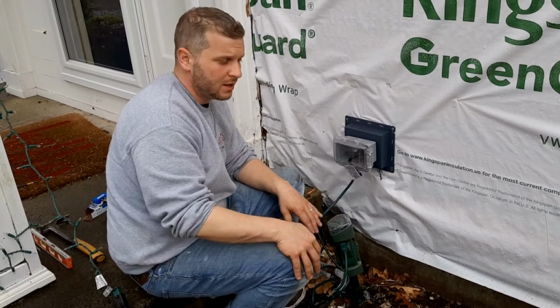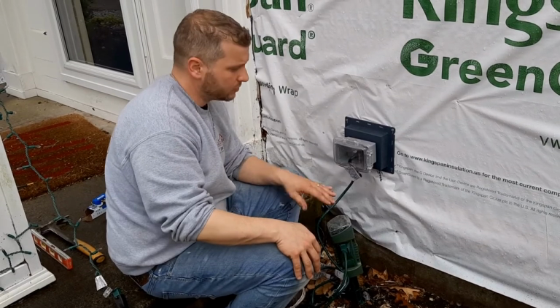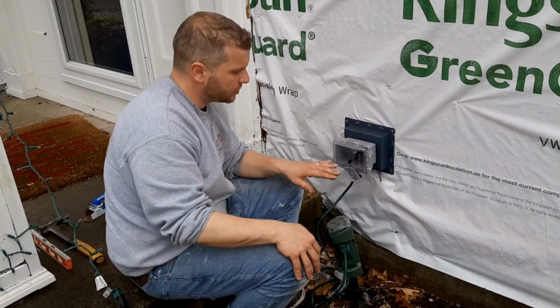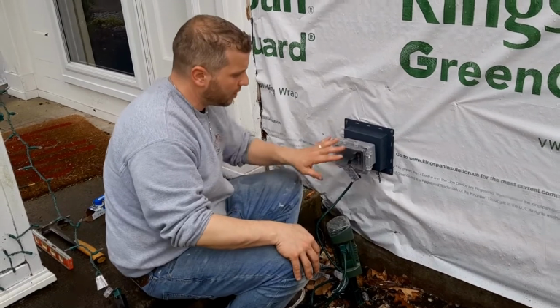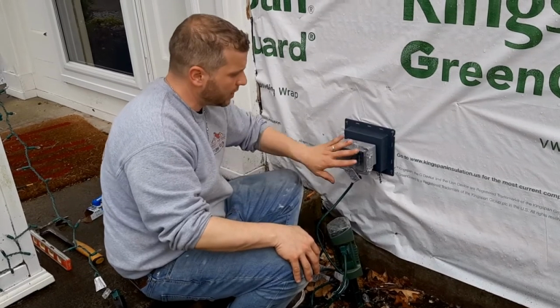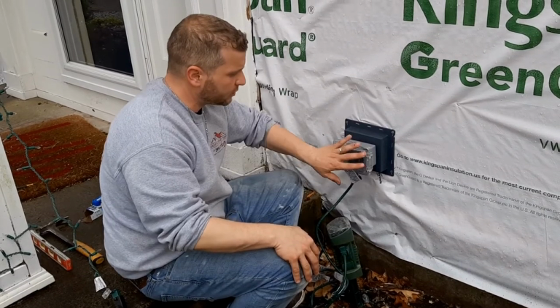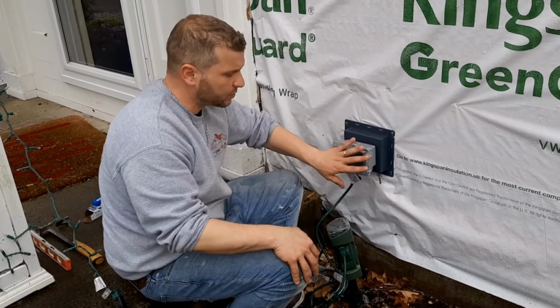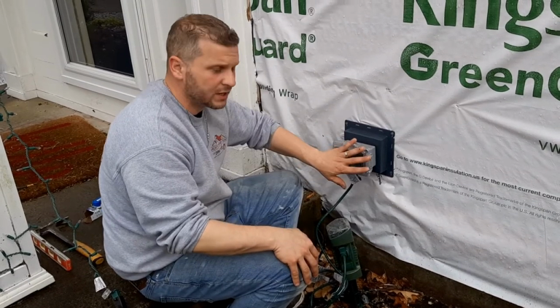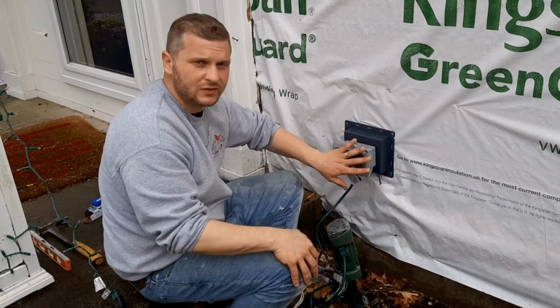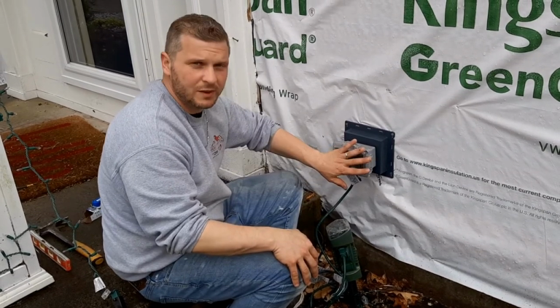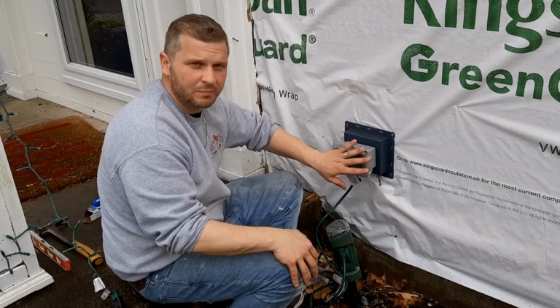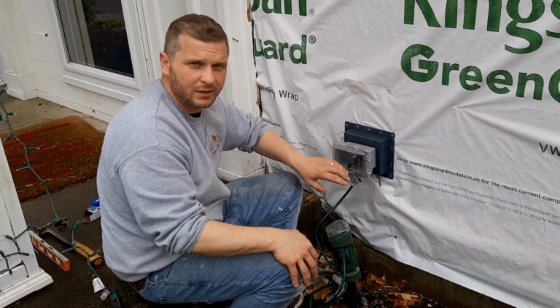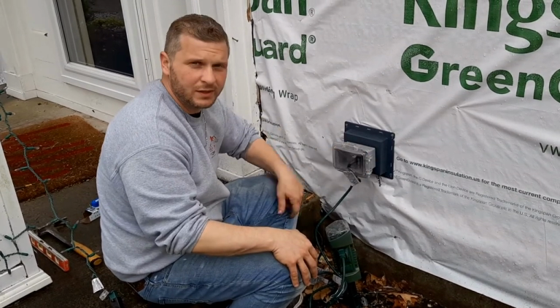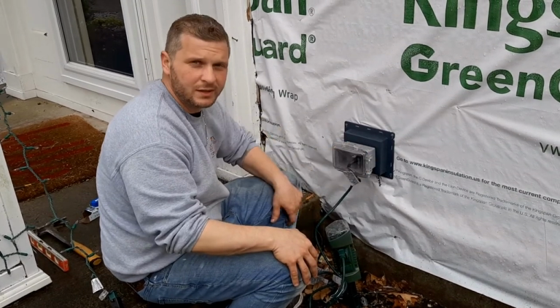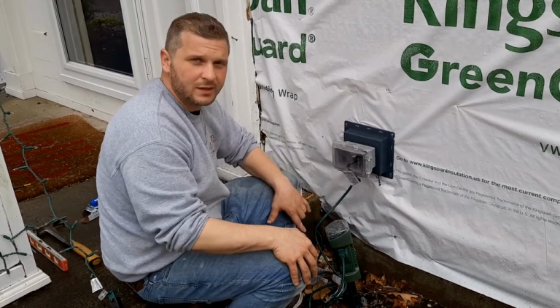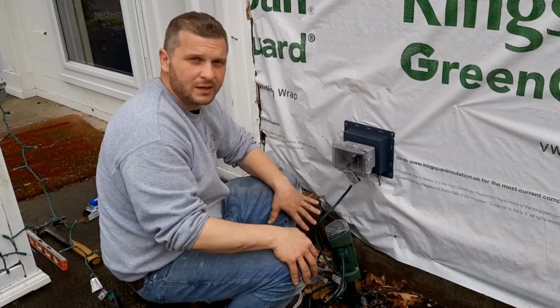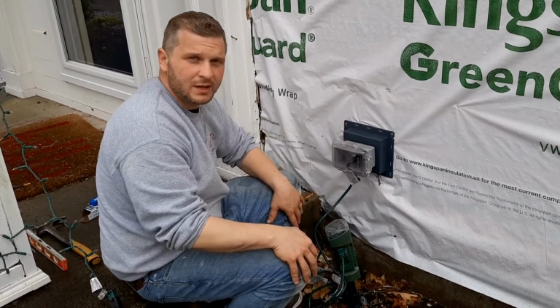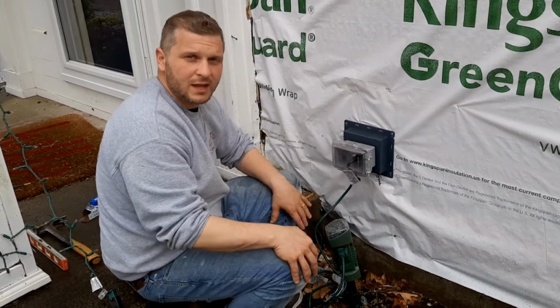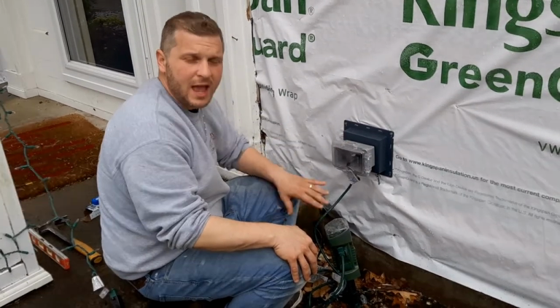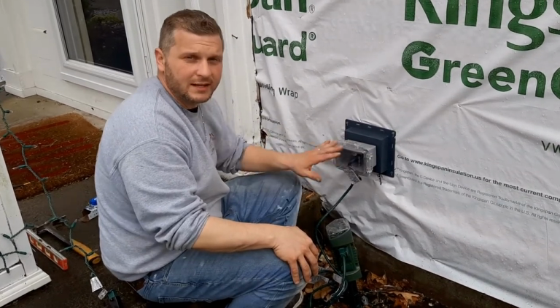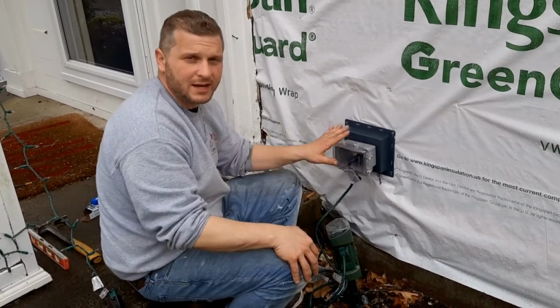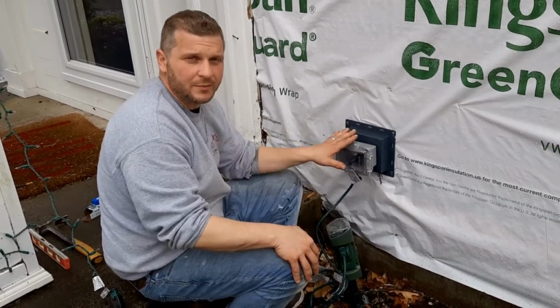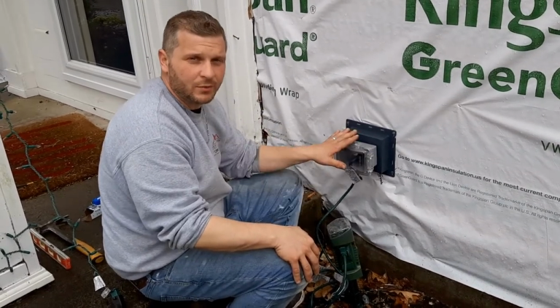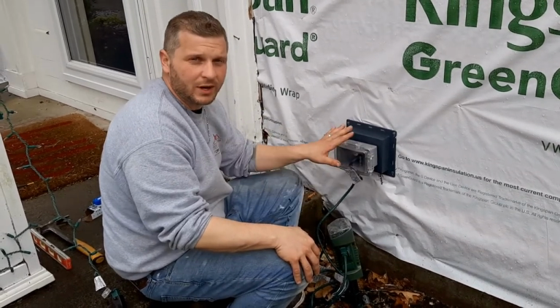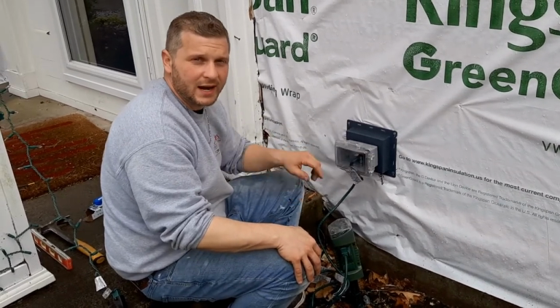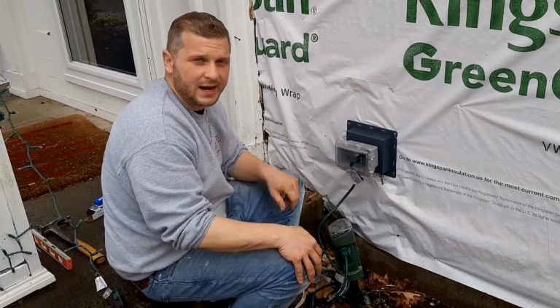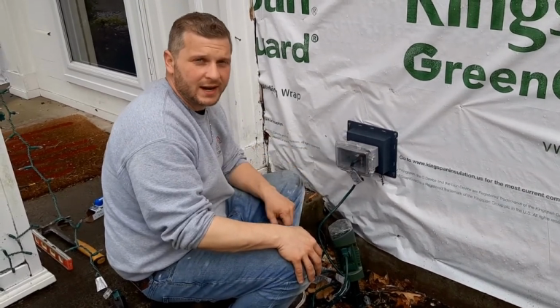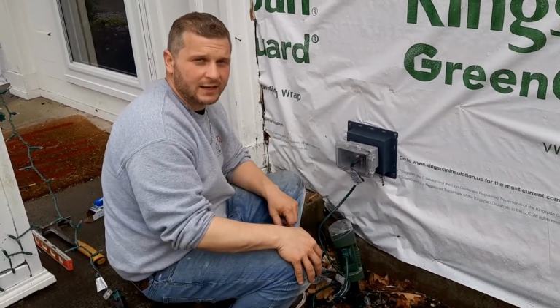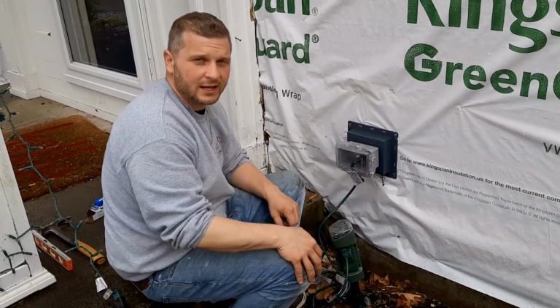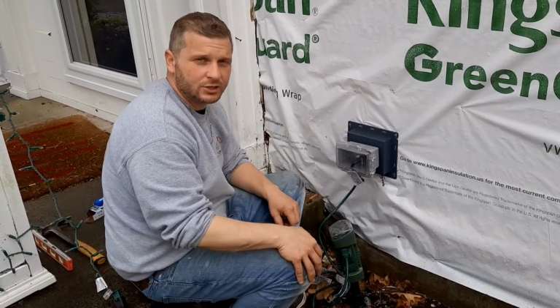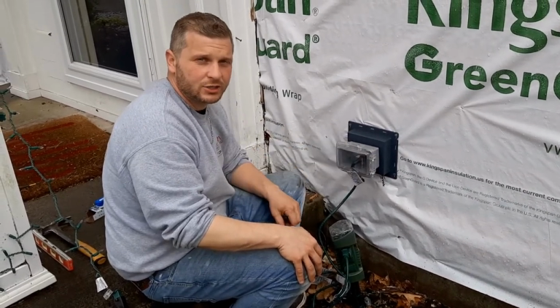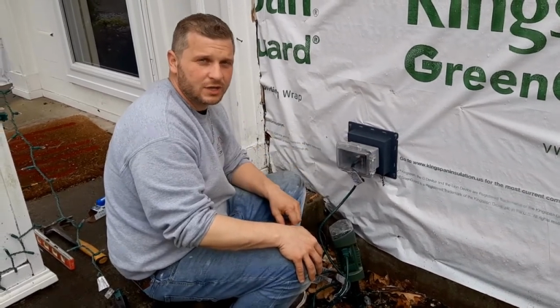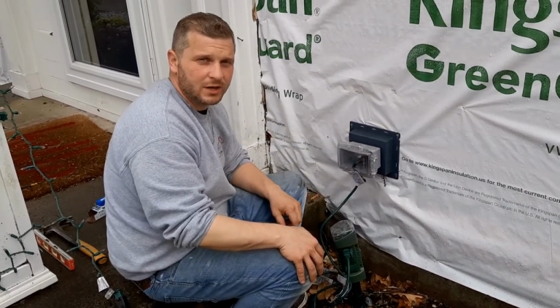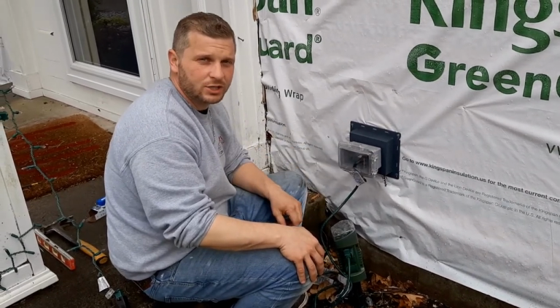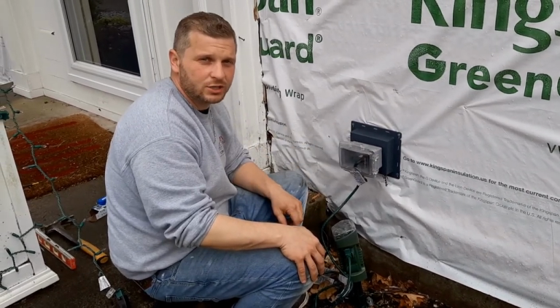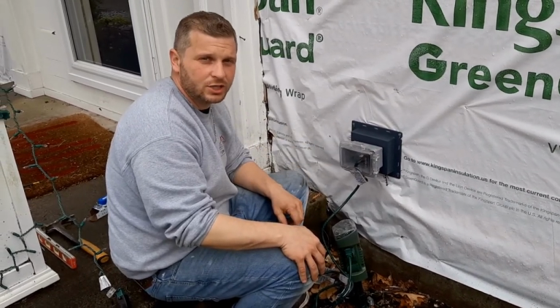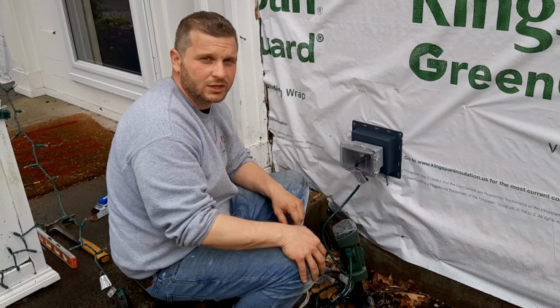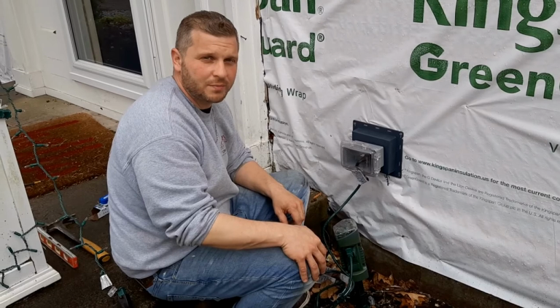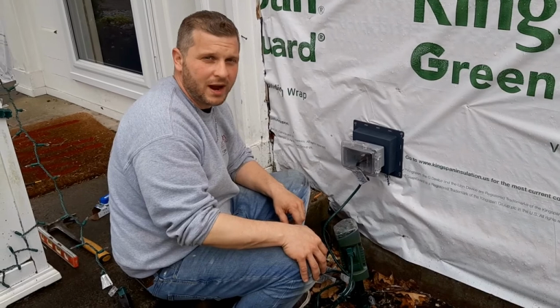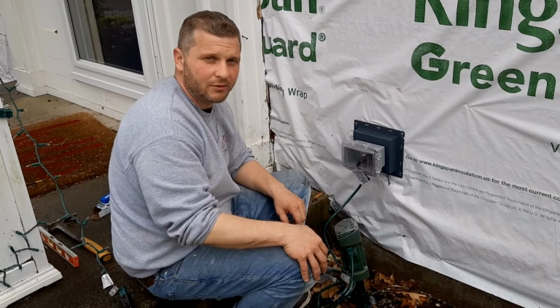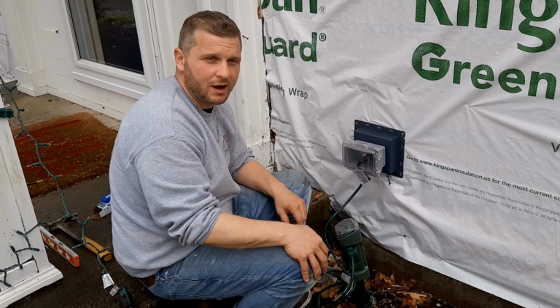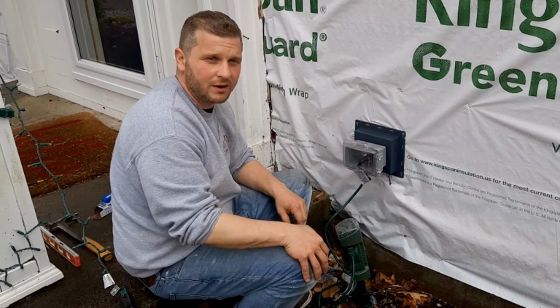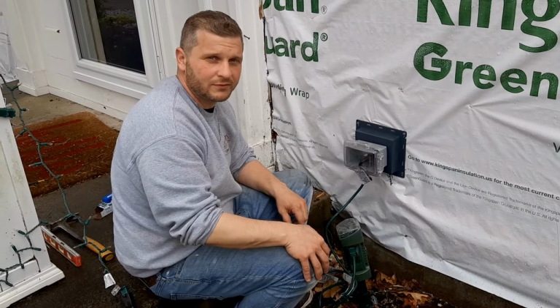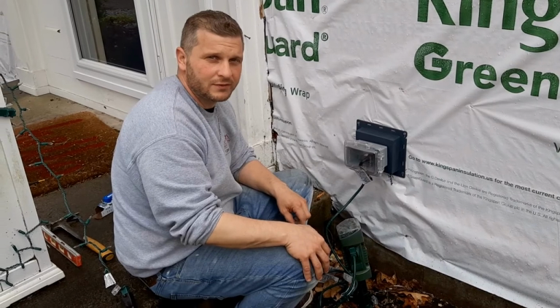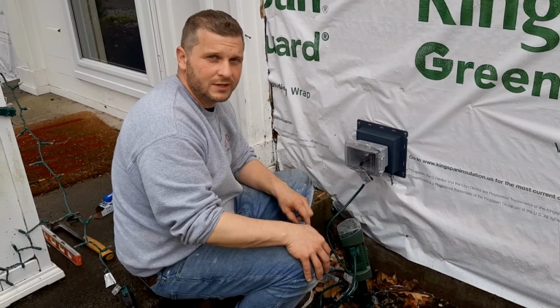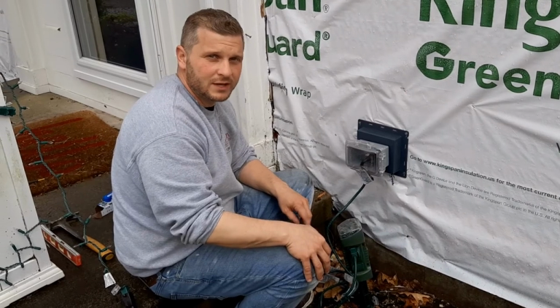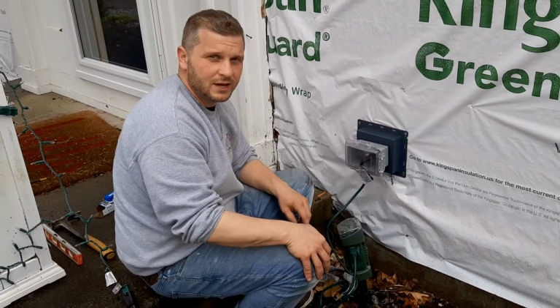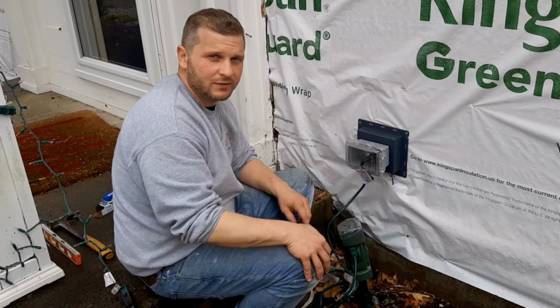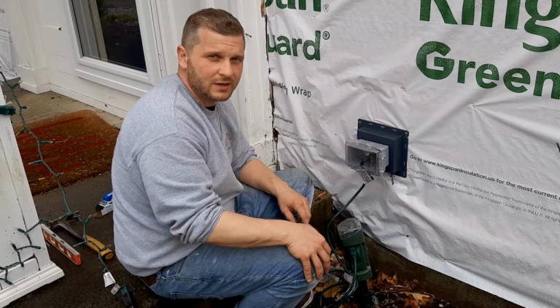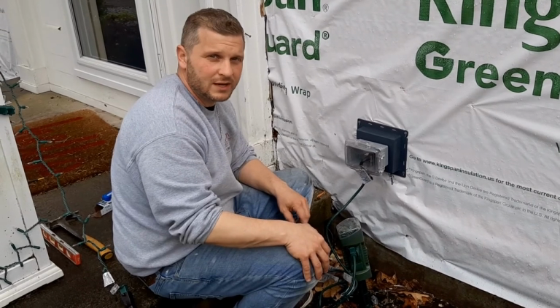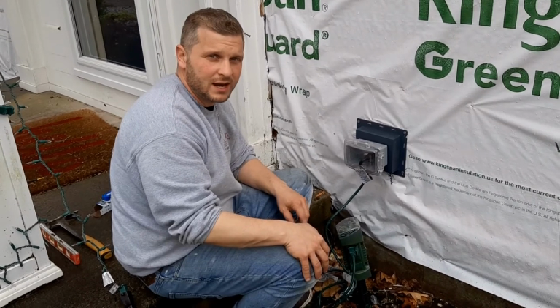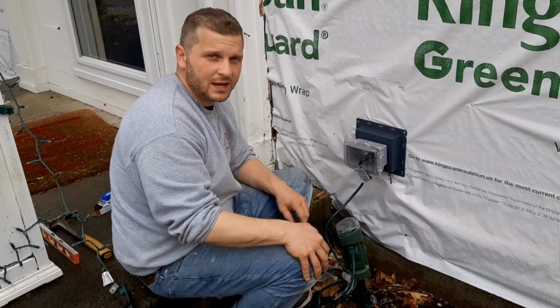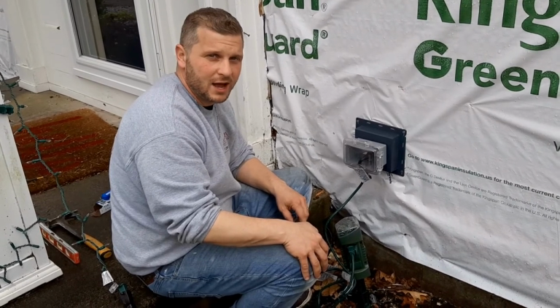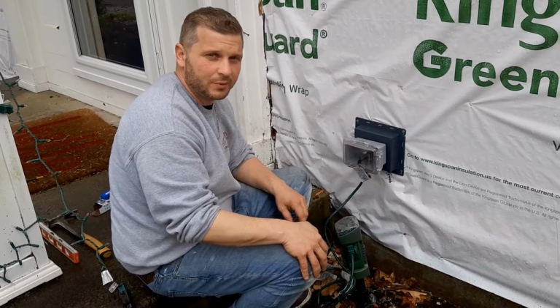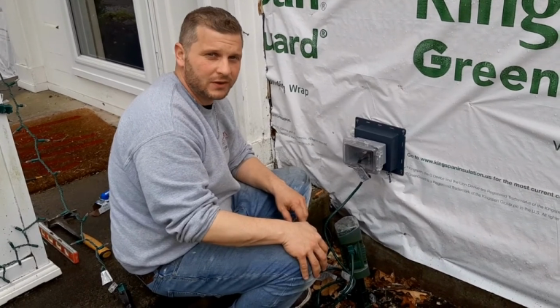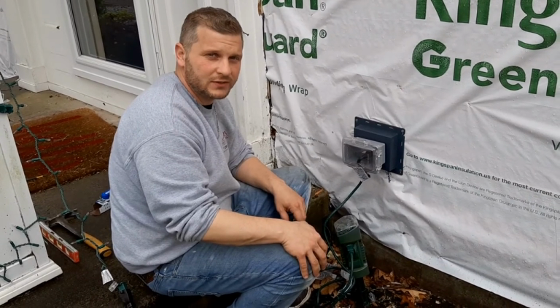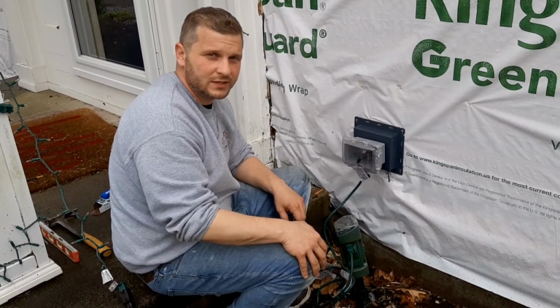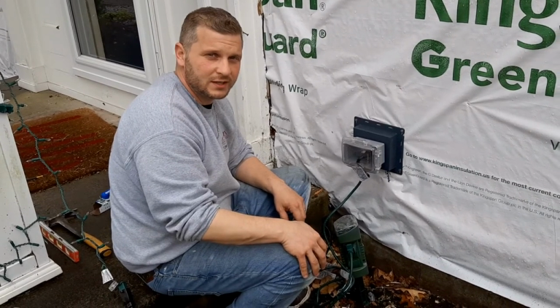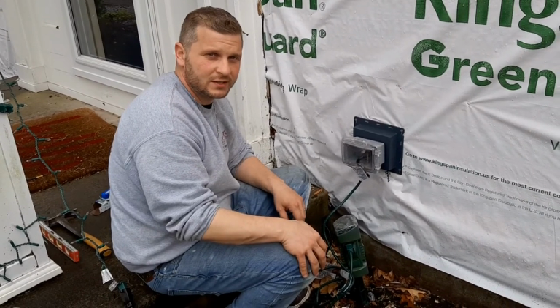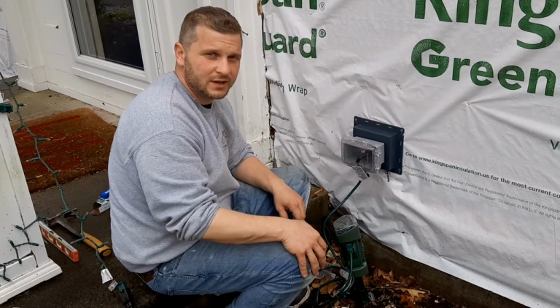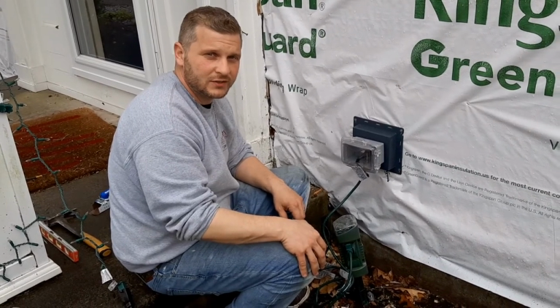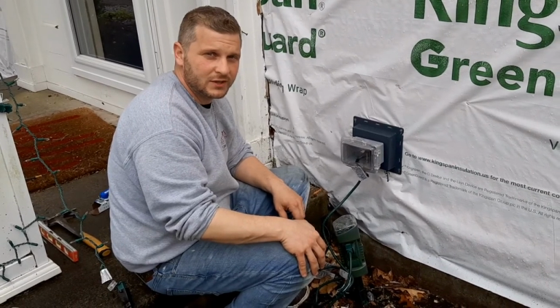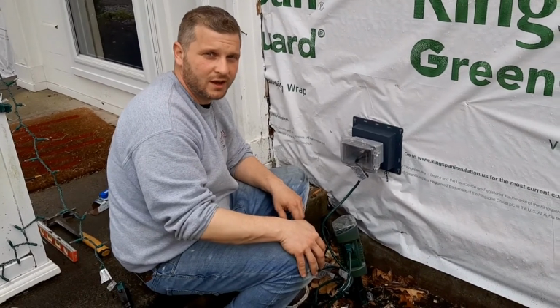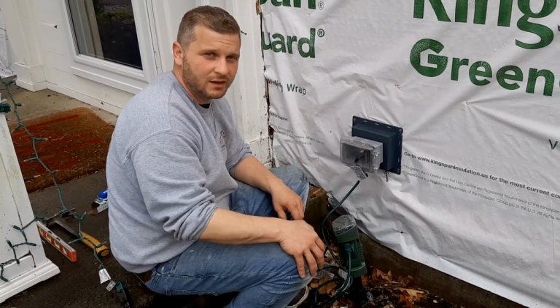It's pretty simple. Anytime you're working on any electricity, make sure you shut the power off. If you need any help or assistance, give us a call.